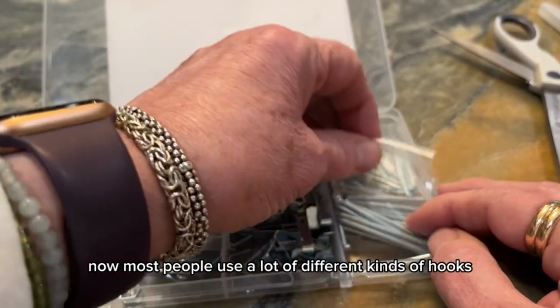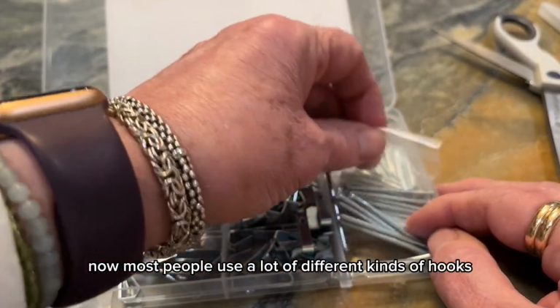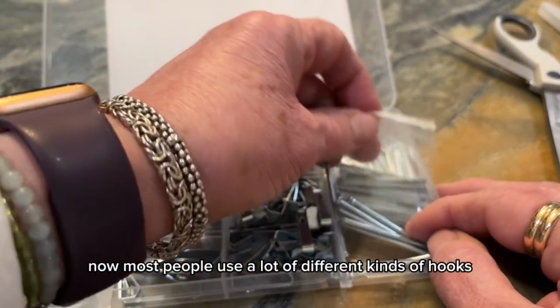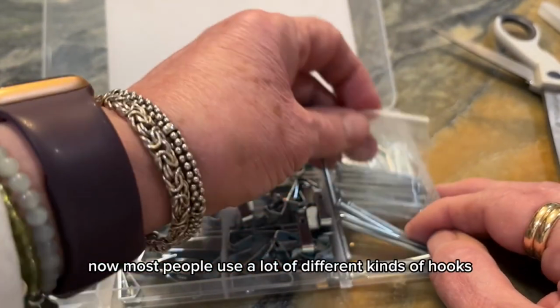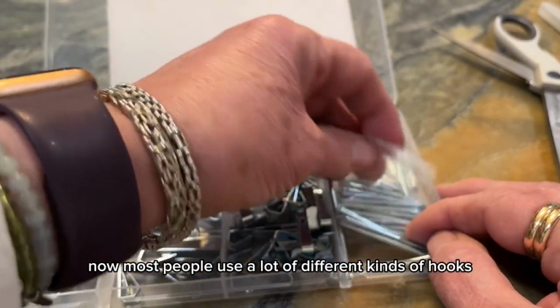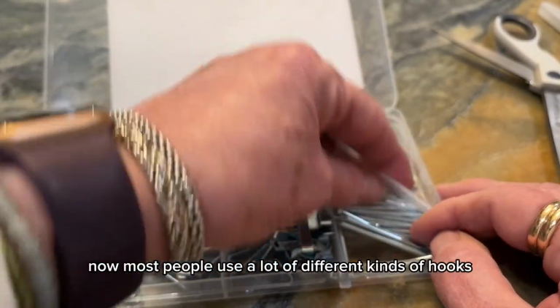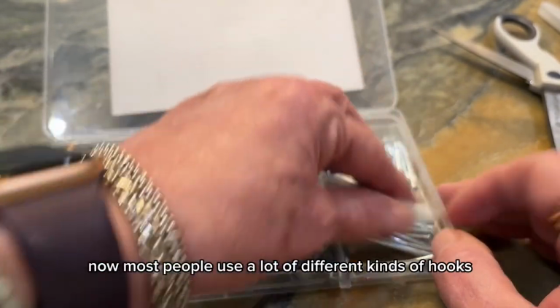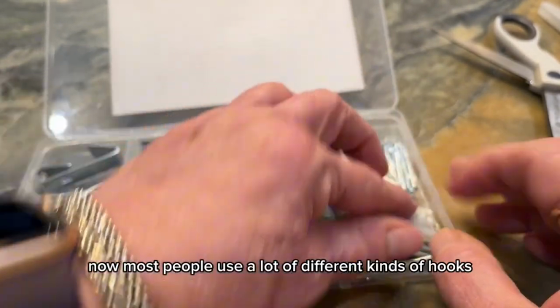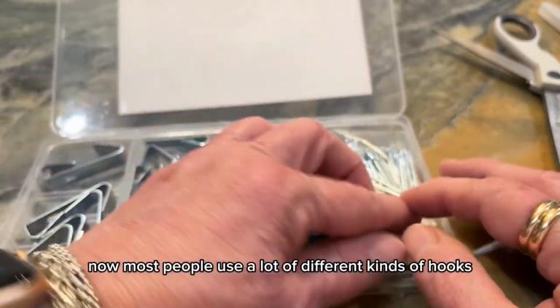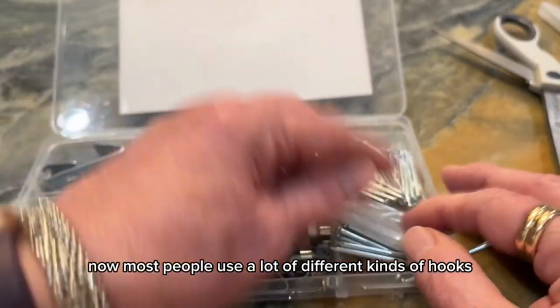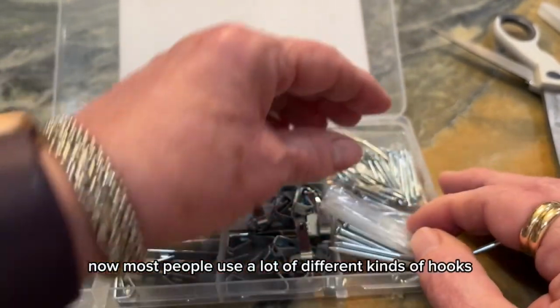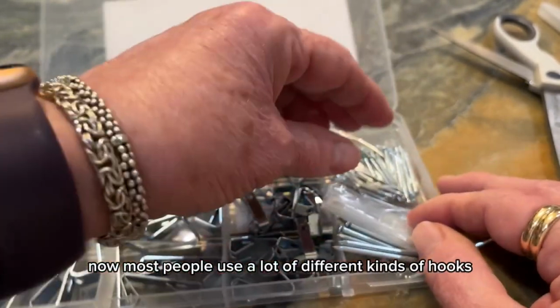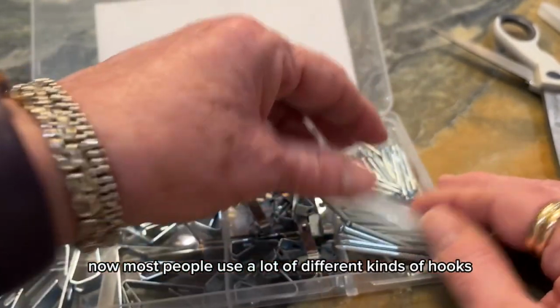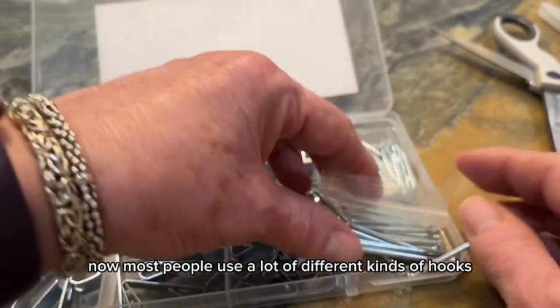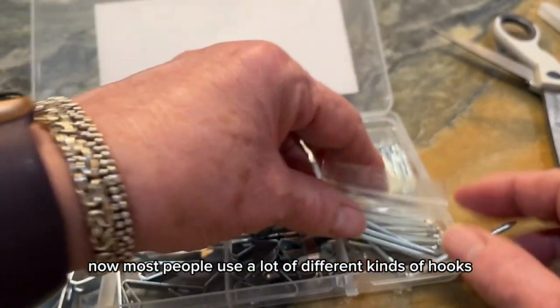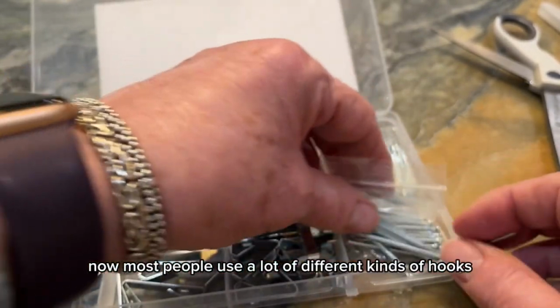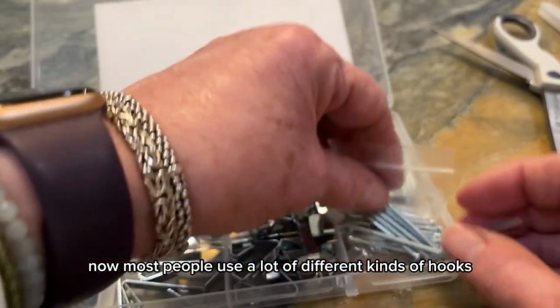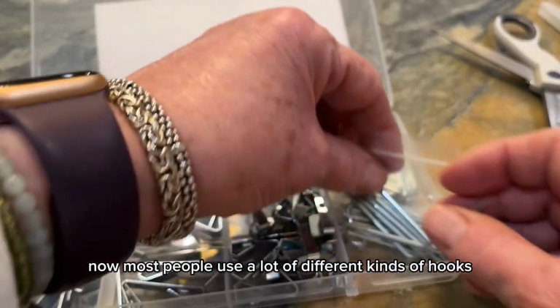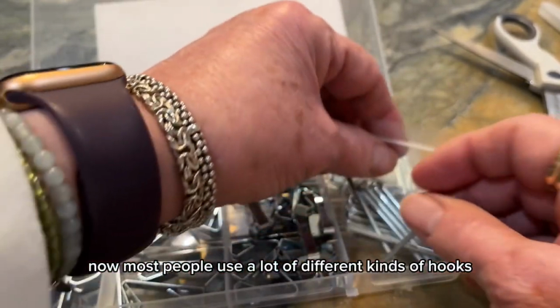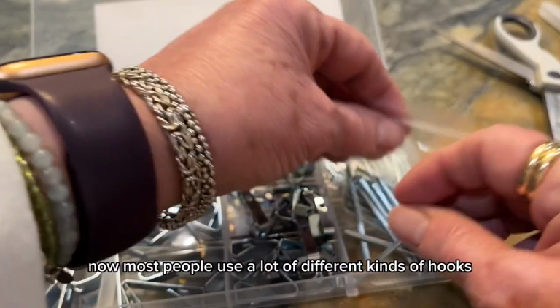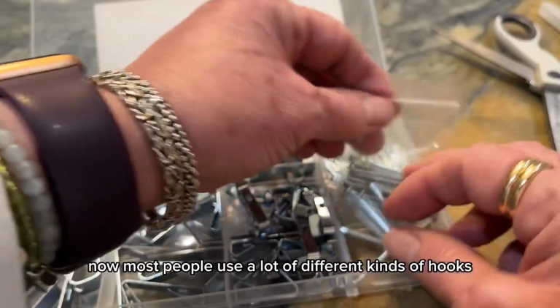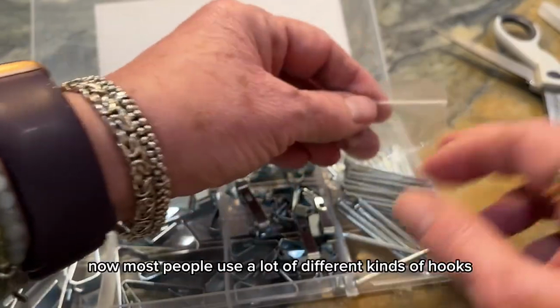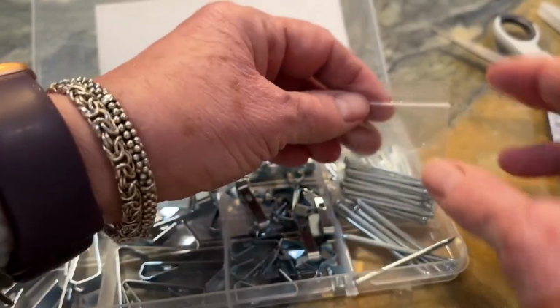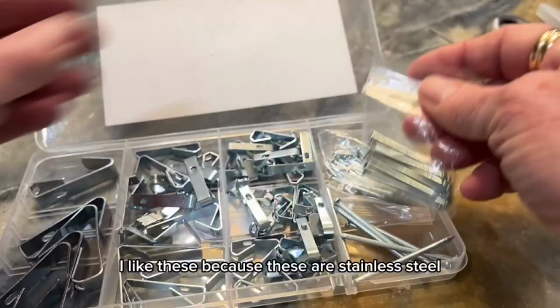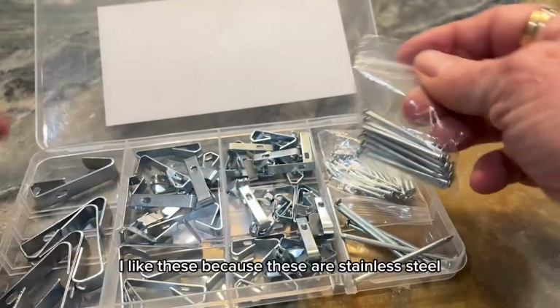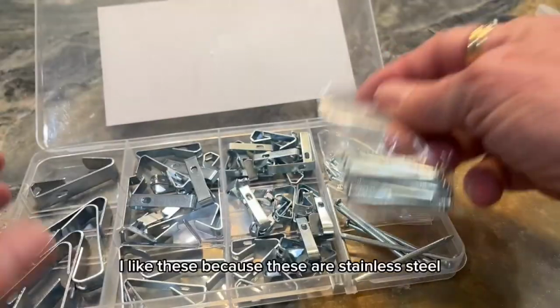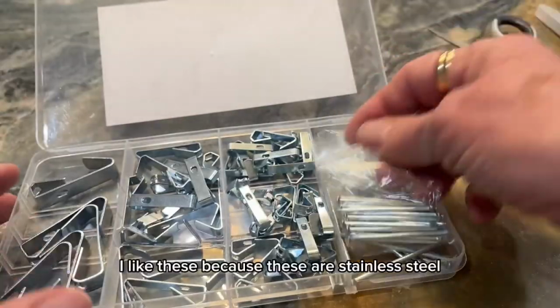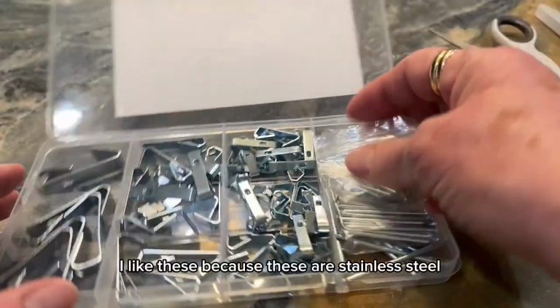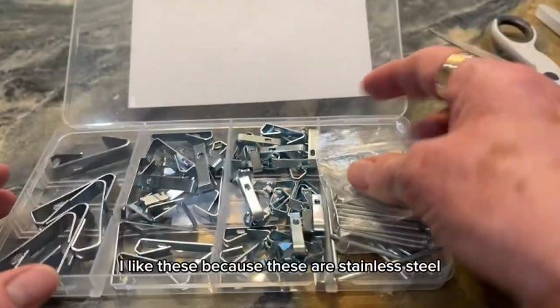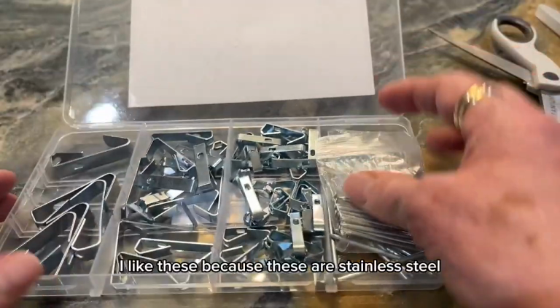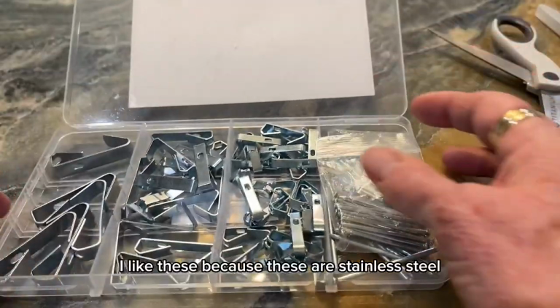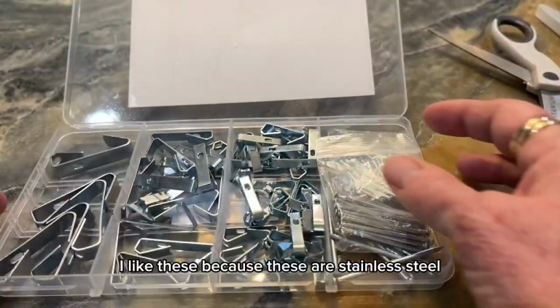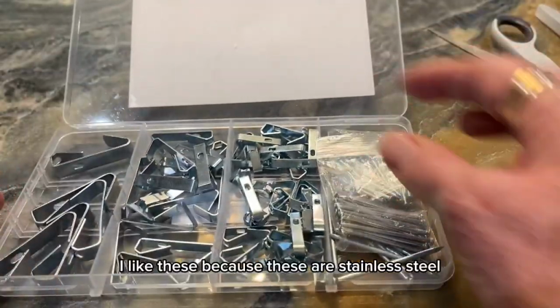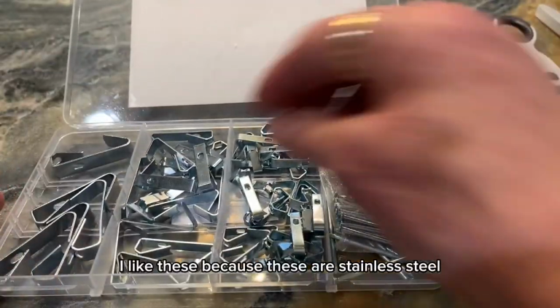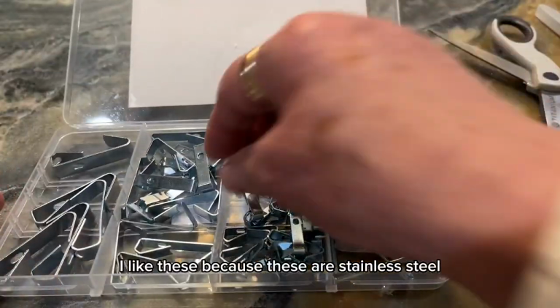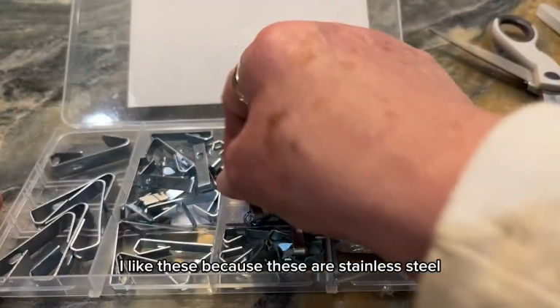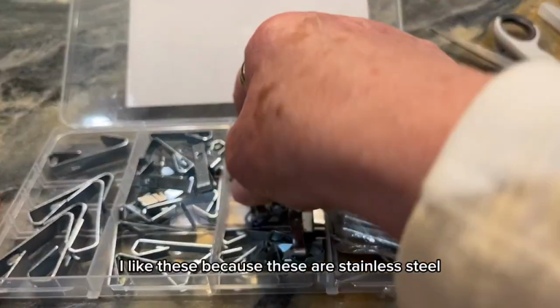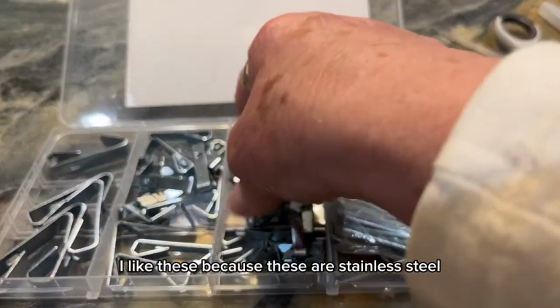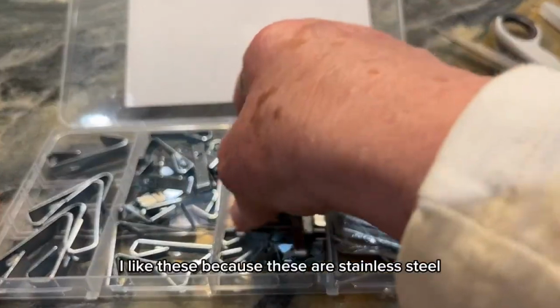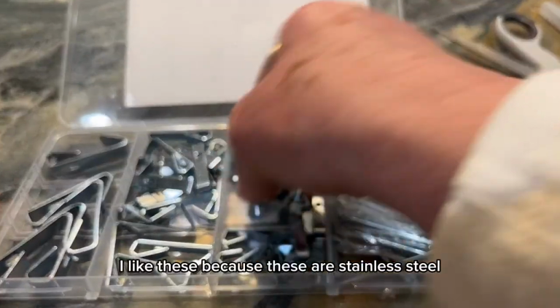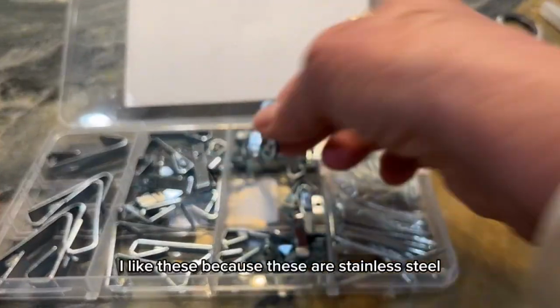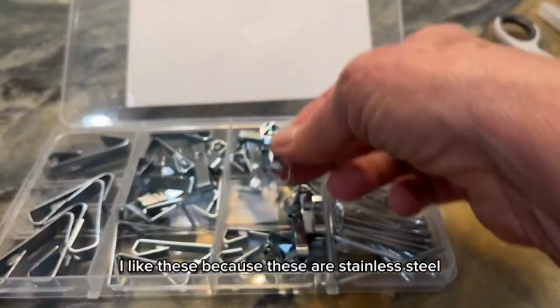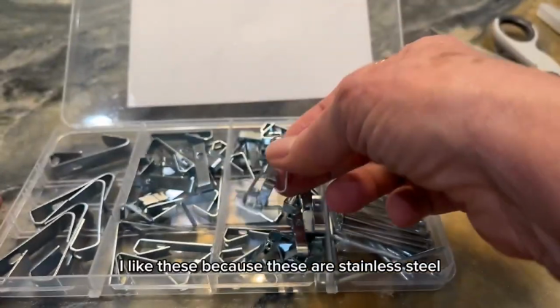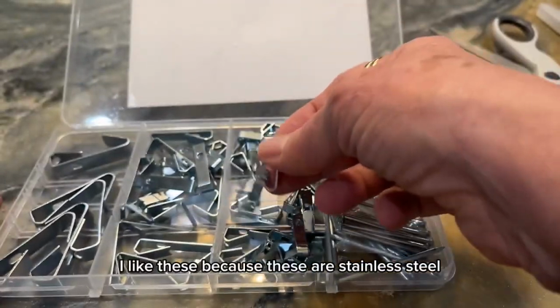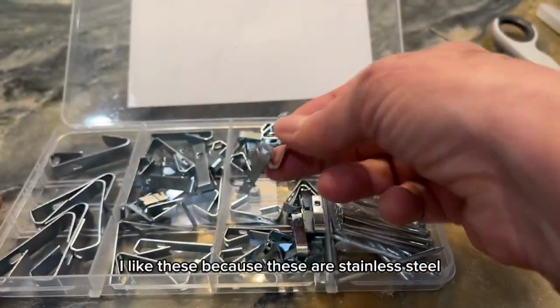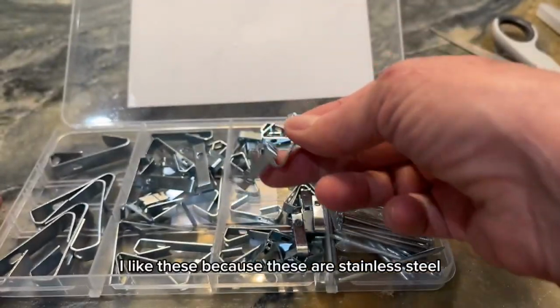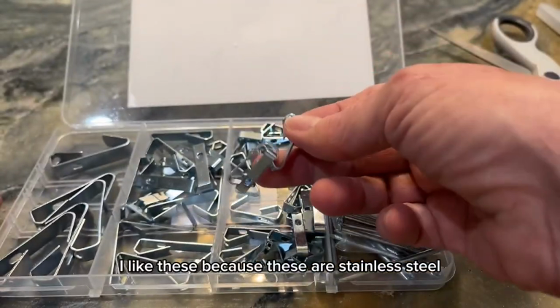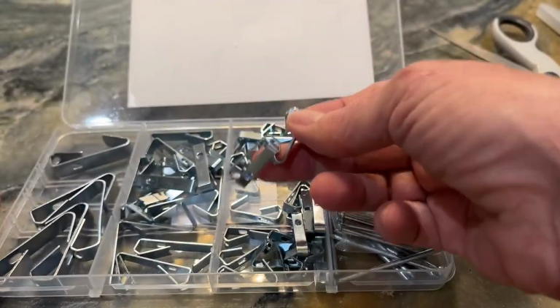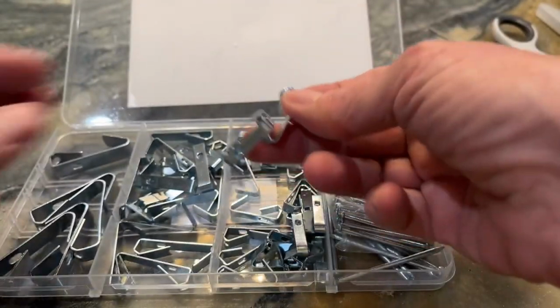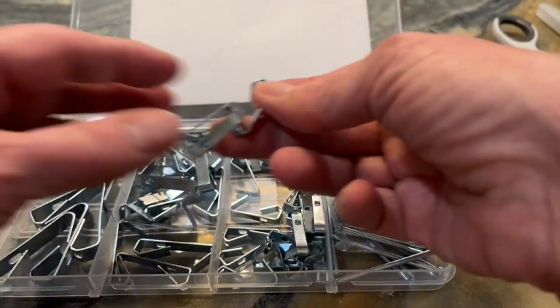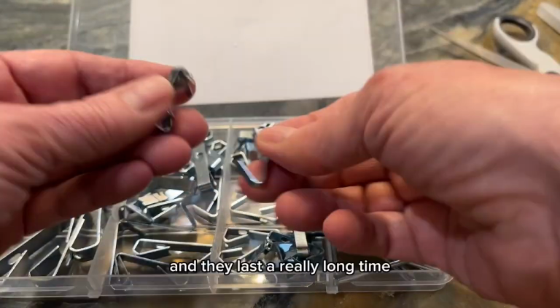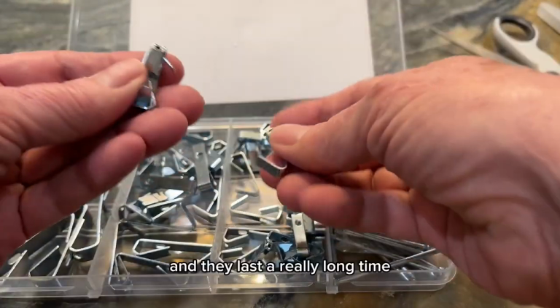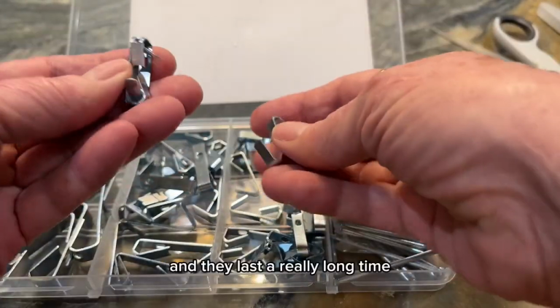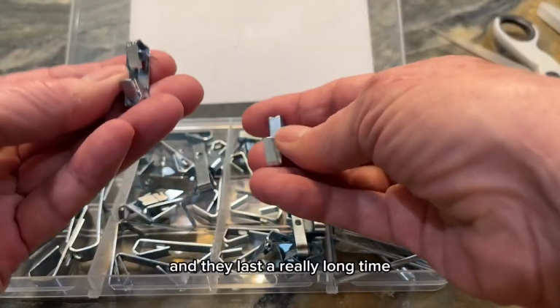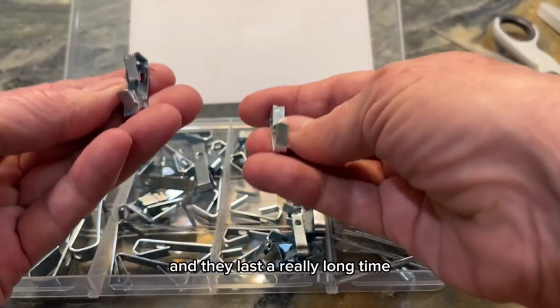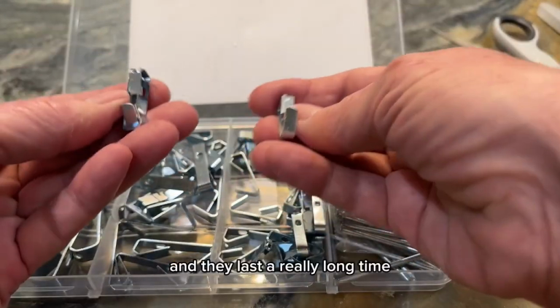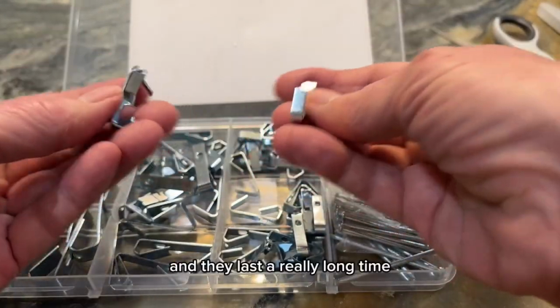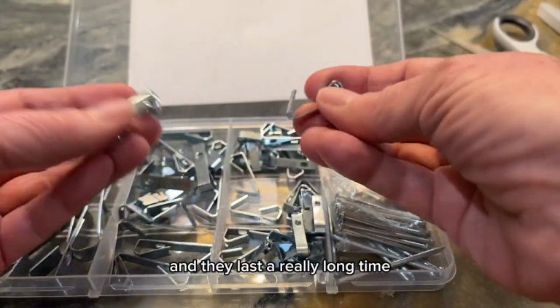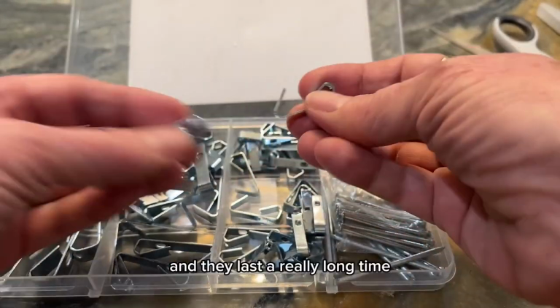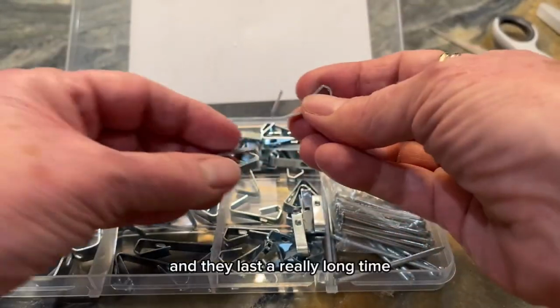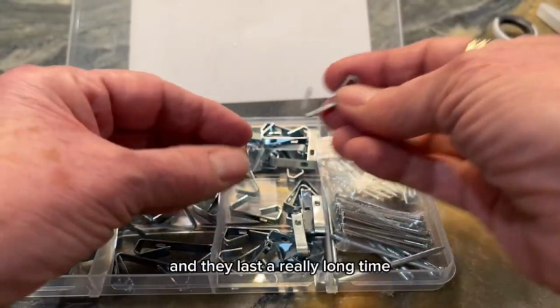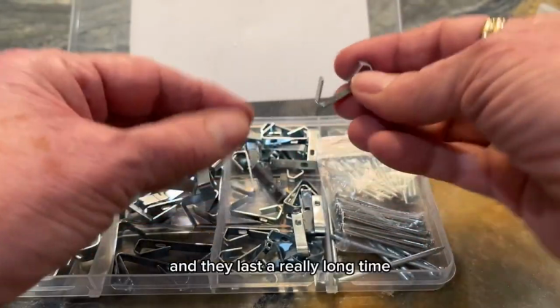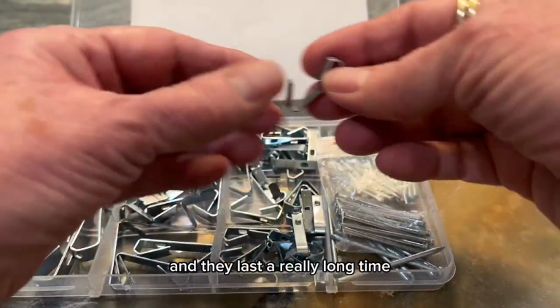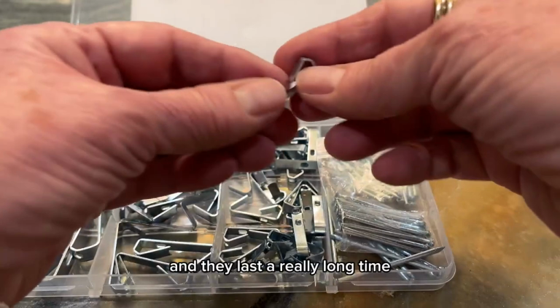Now most people use a lot of different kinds of hooks. I like these because they are stainless steel and they last a really long time.